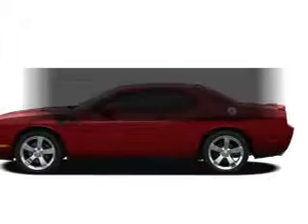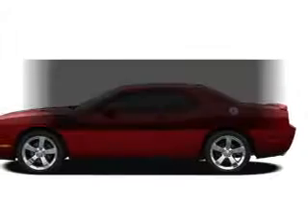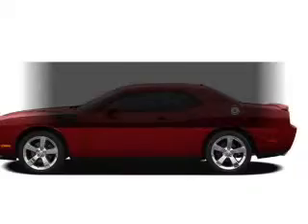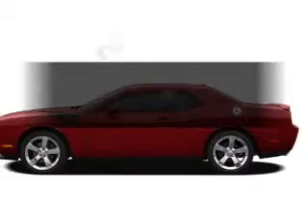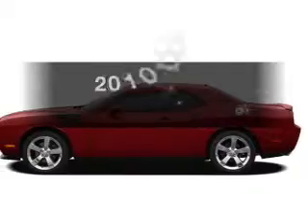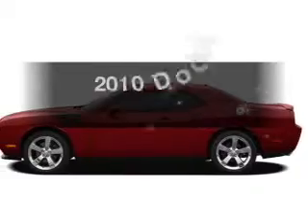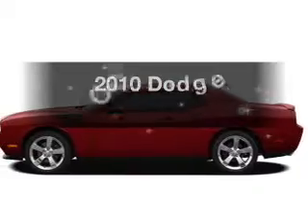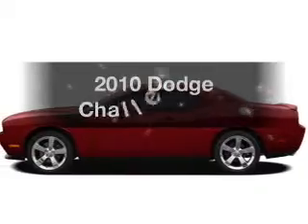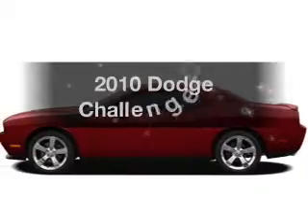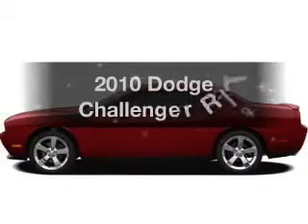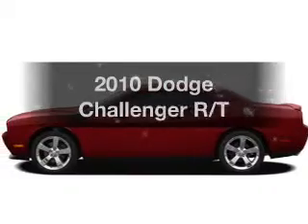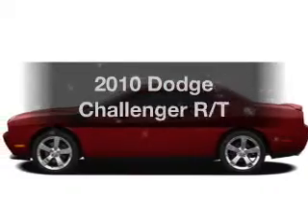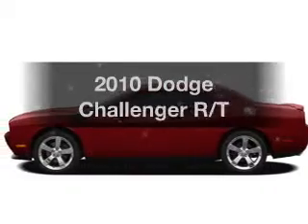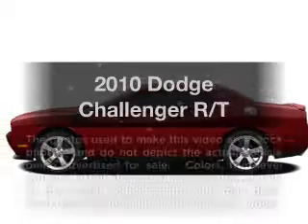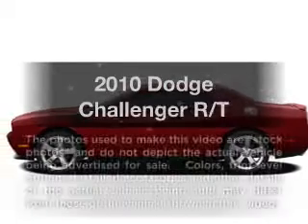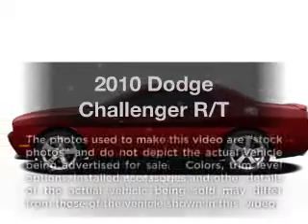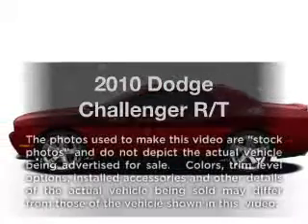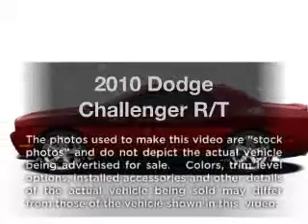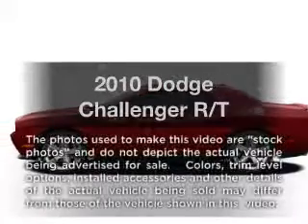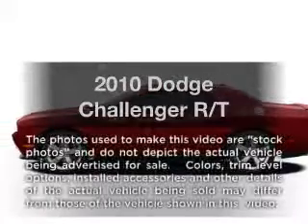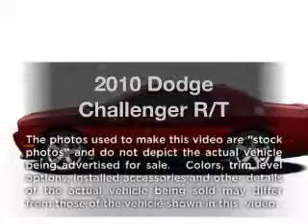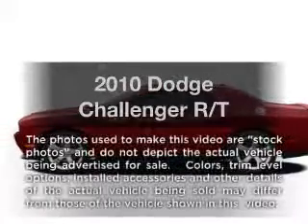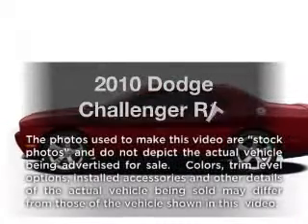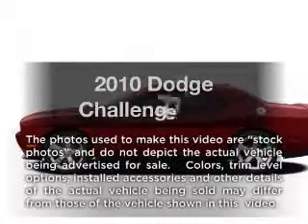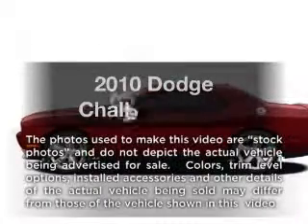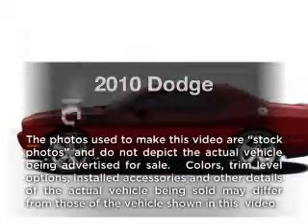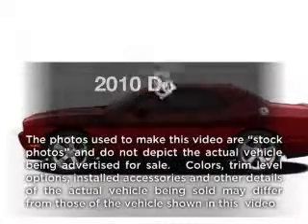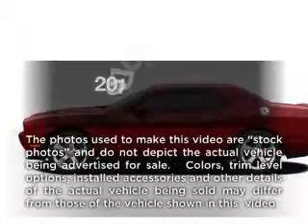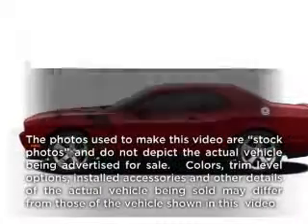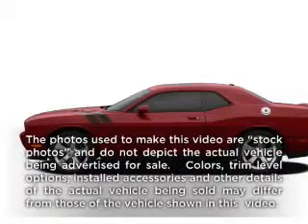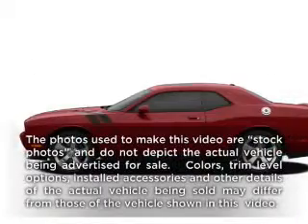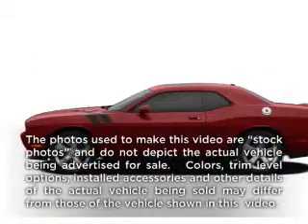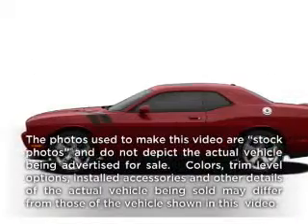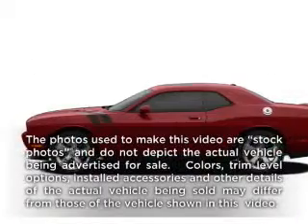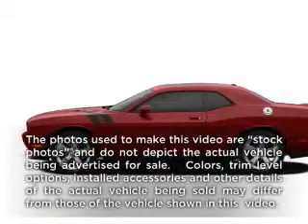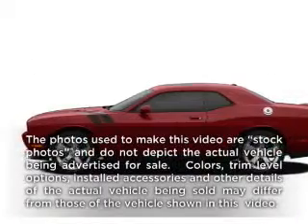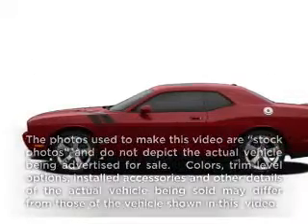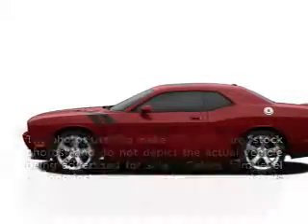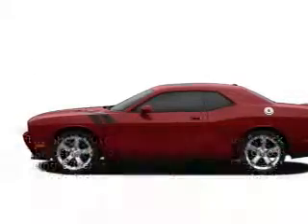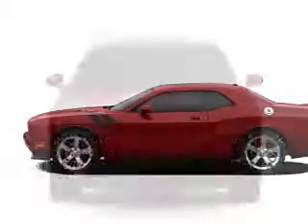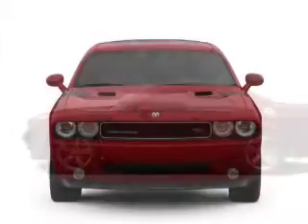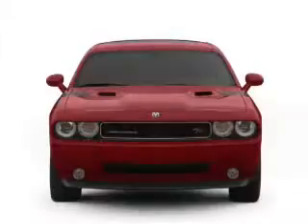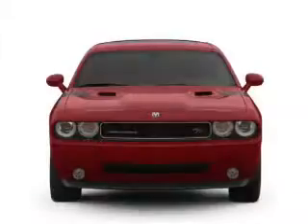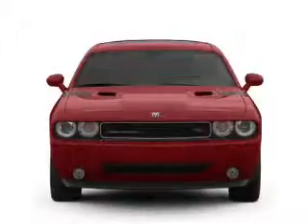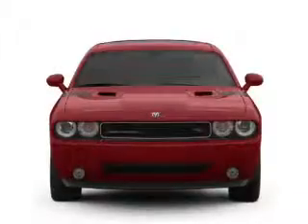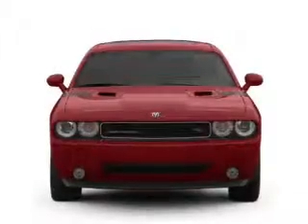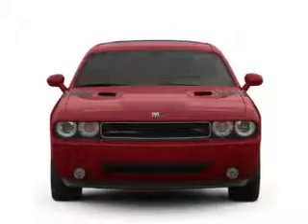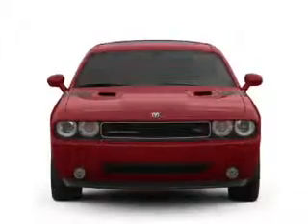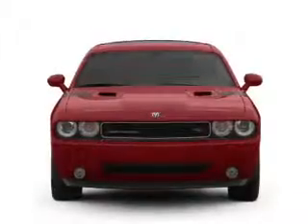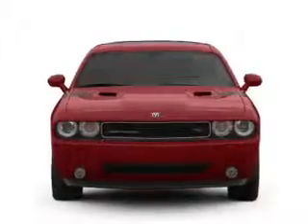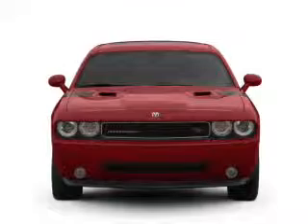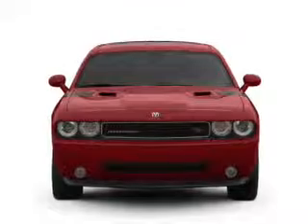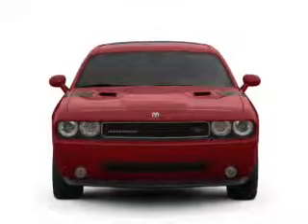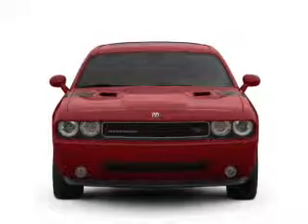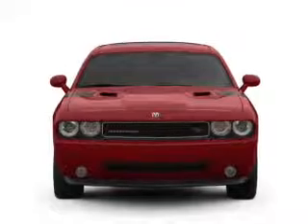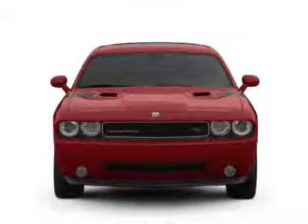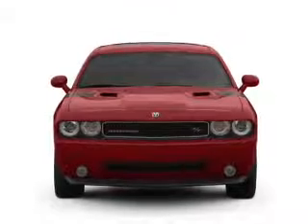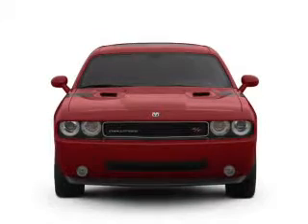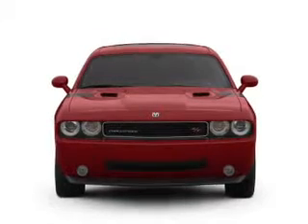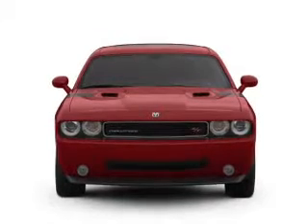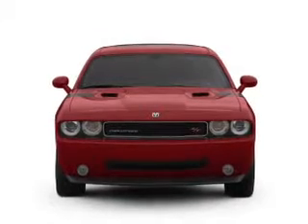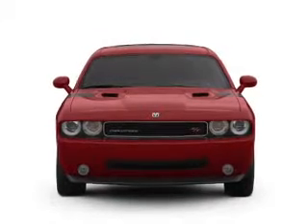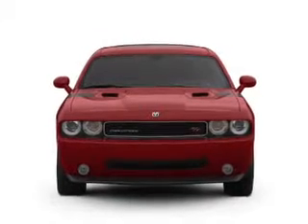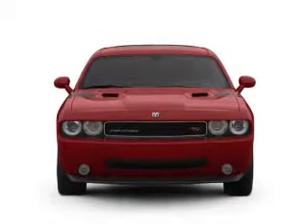Get noticed in this 2010 Dodge Challenger. If you're looking for a first-rate auto, this one could be yours today.